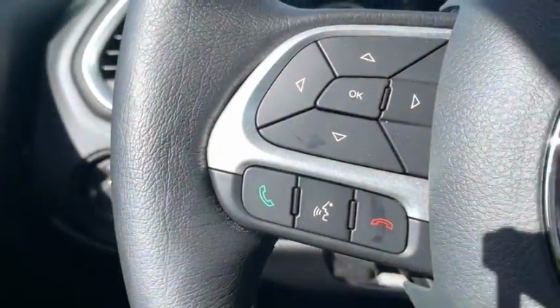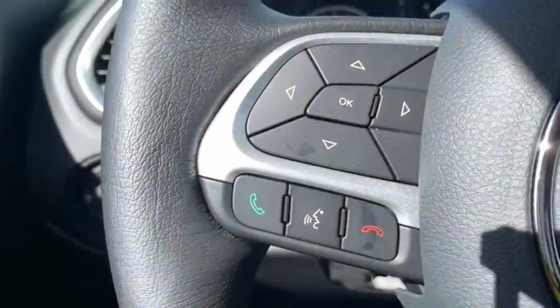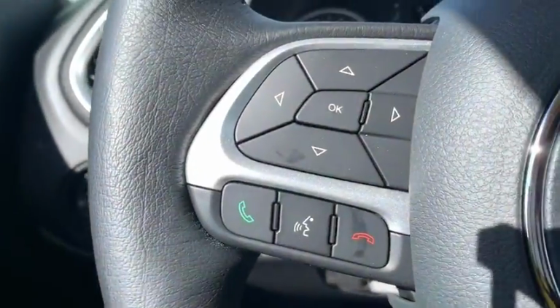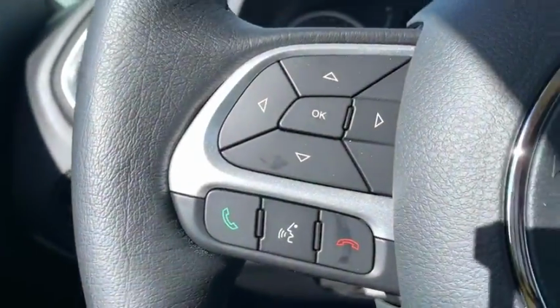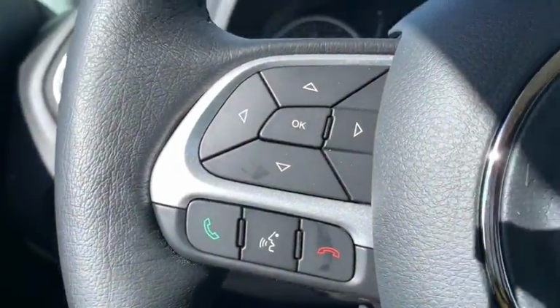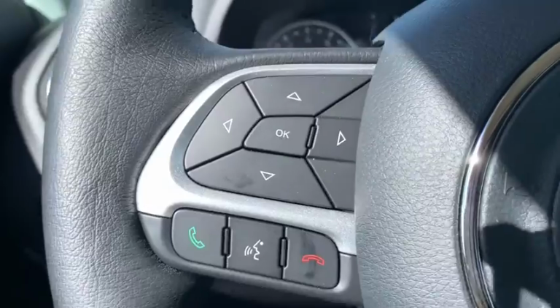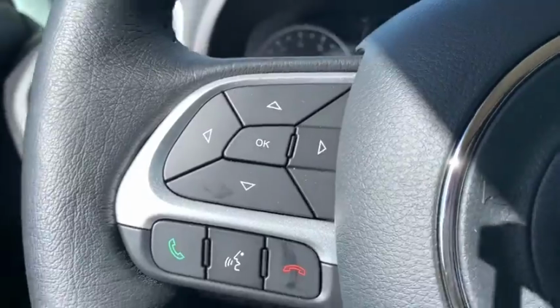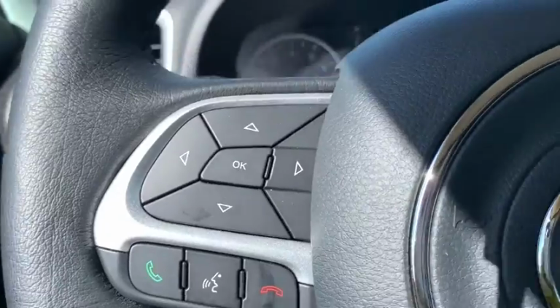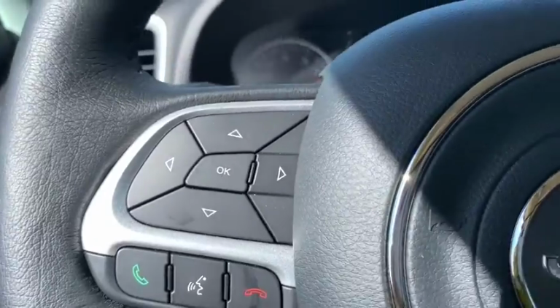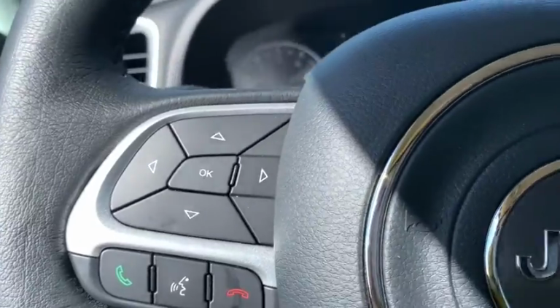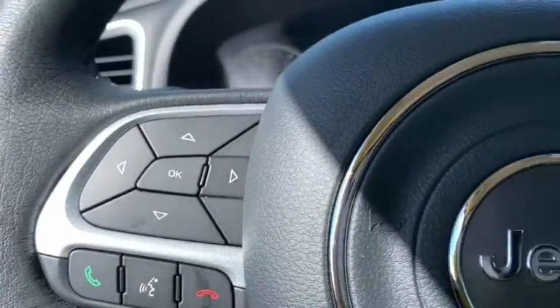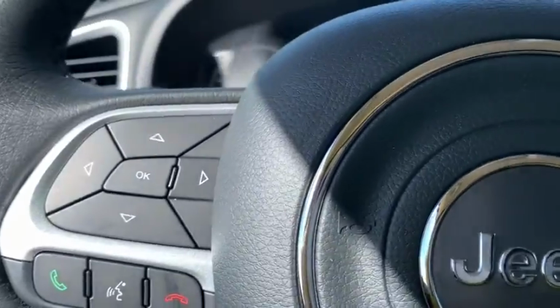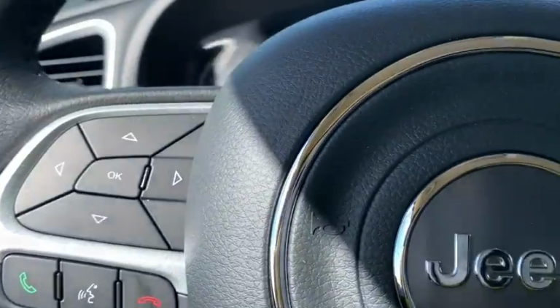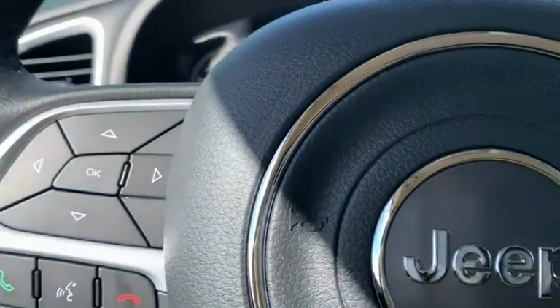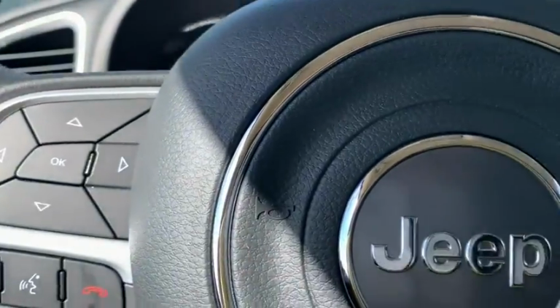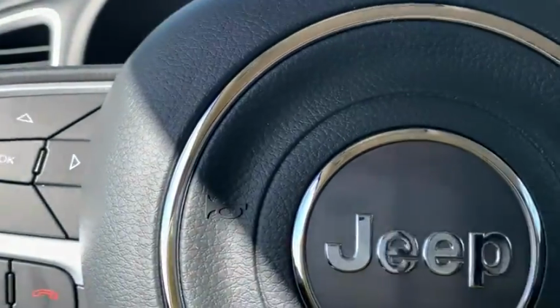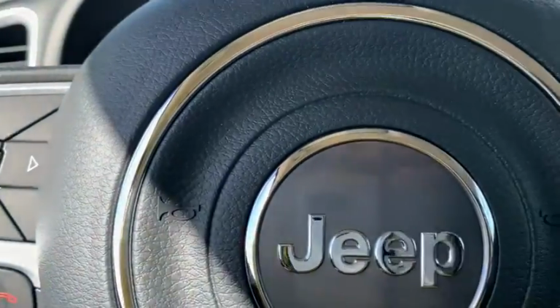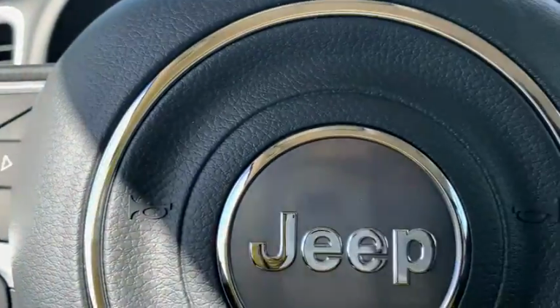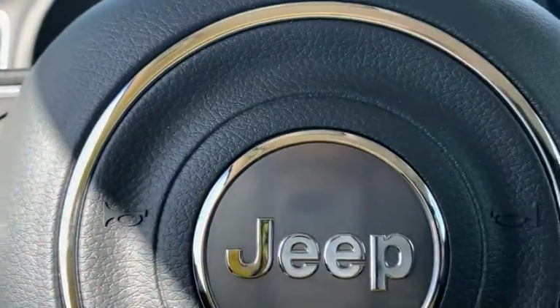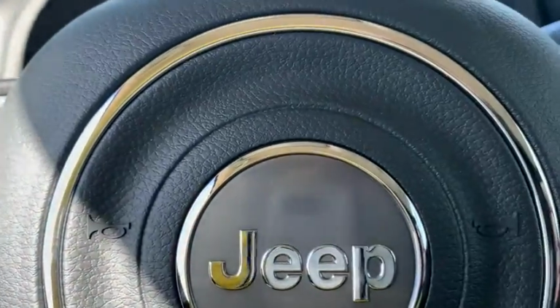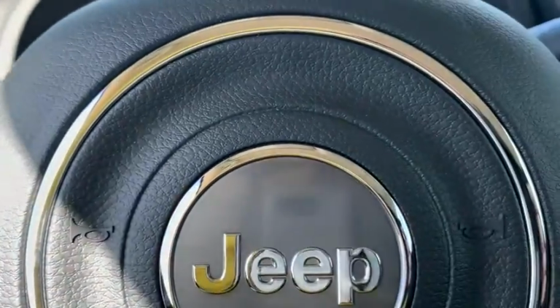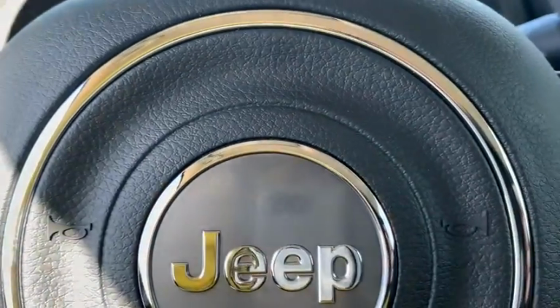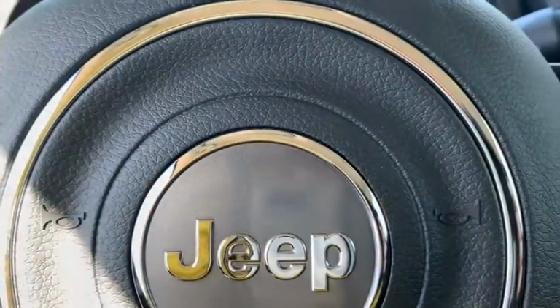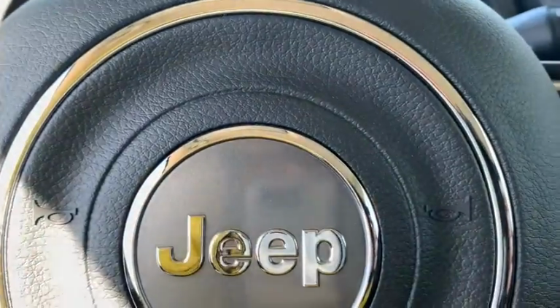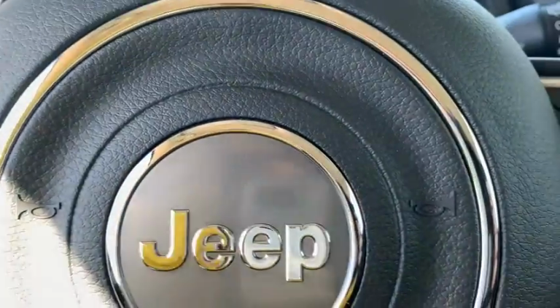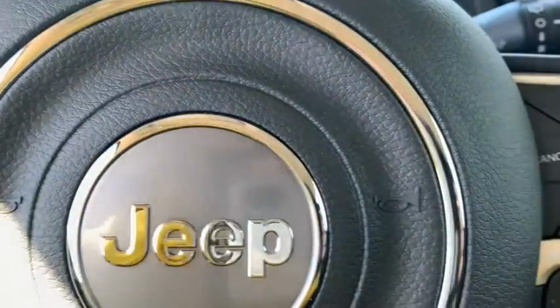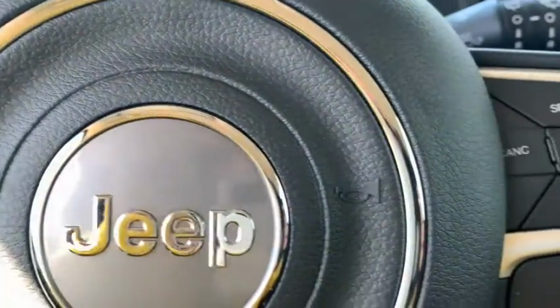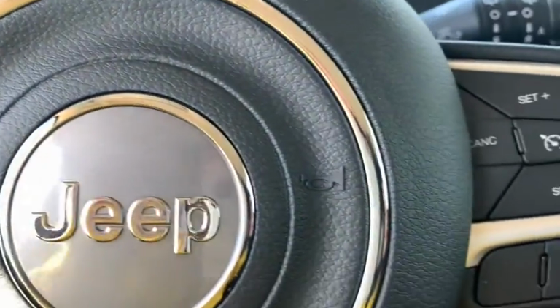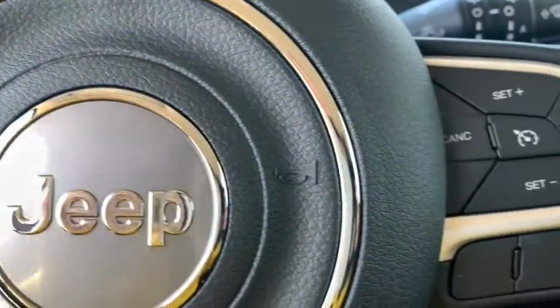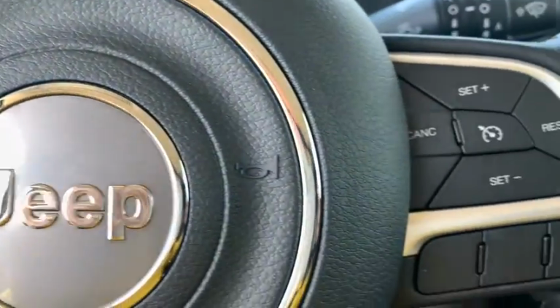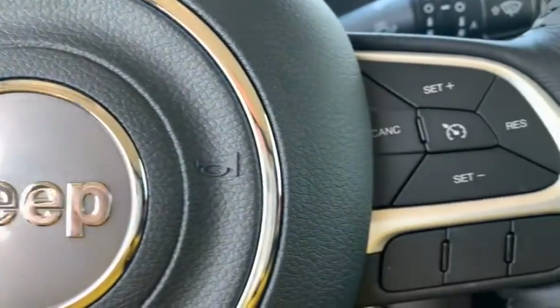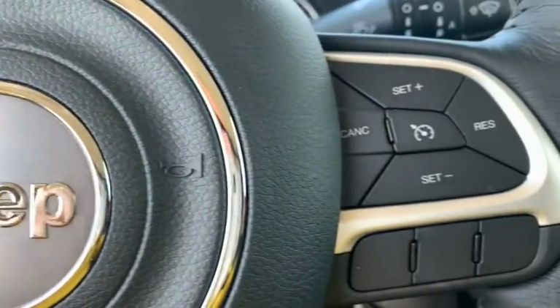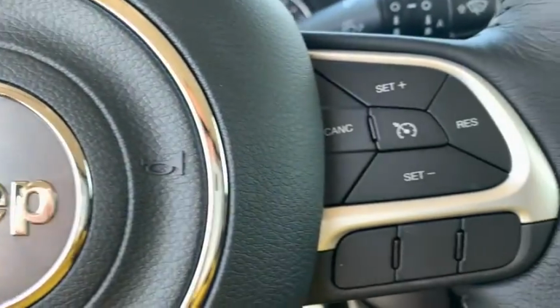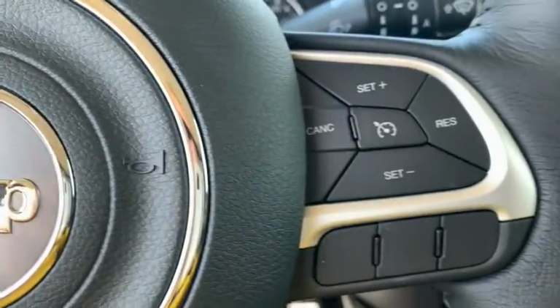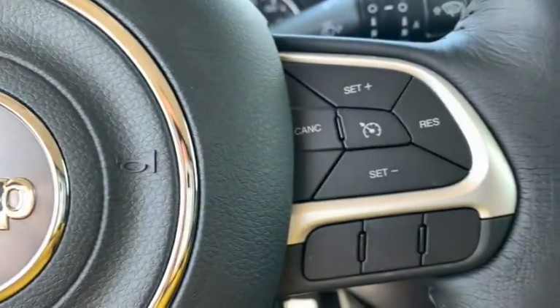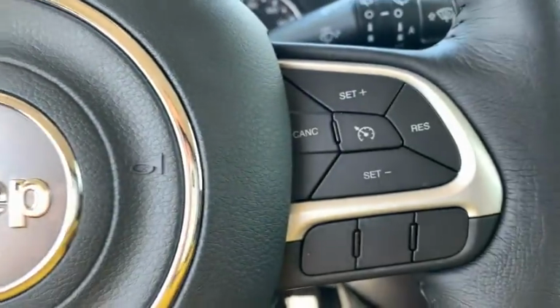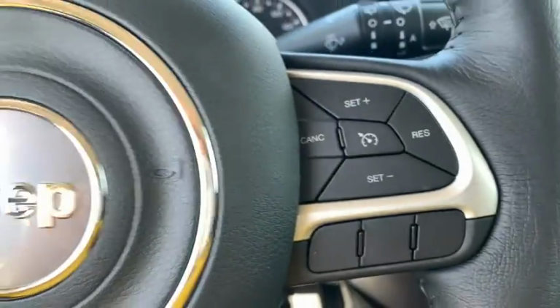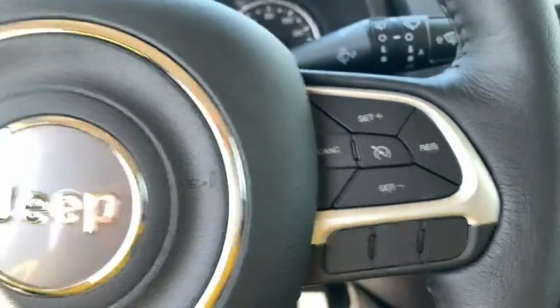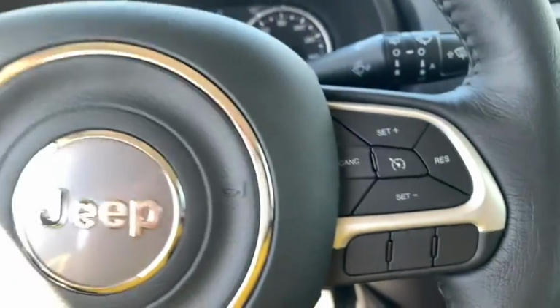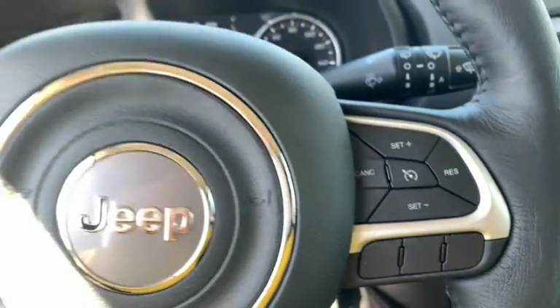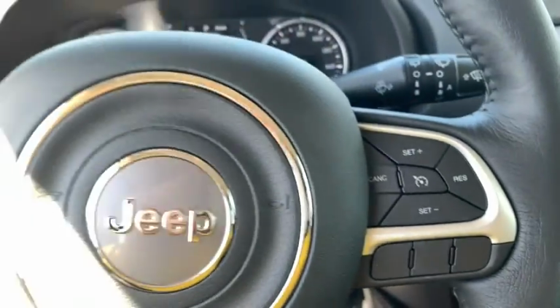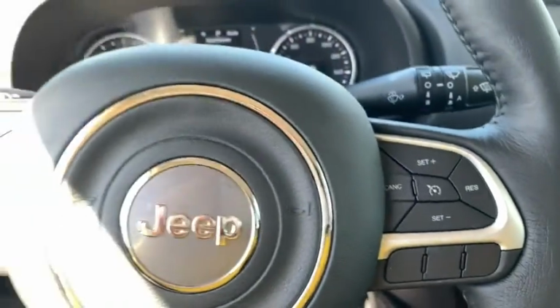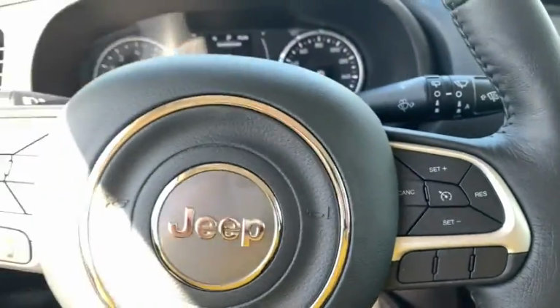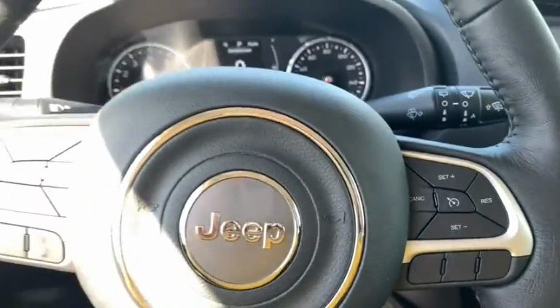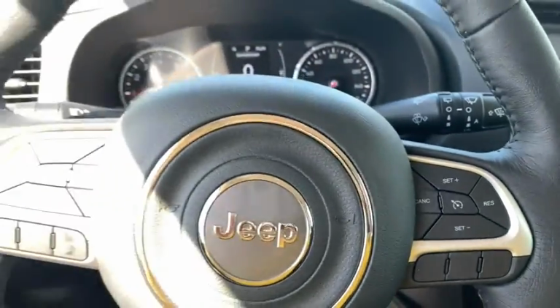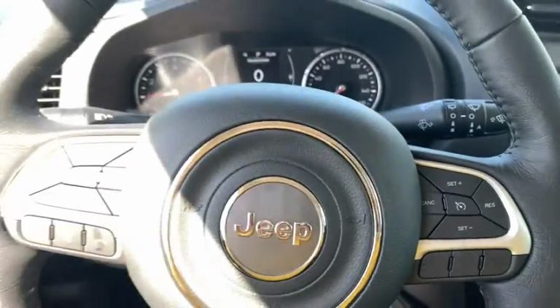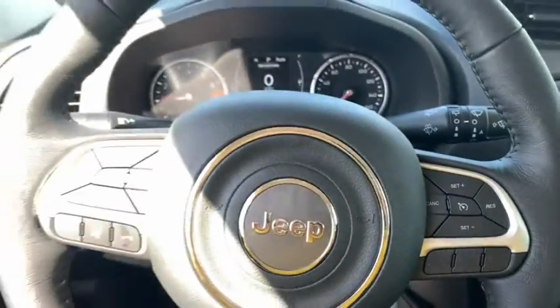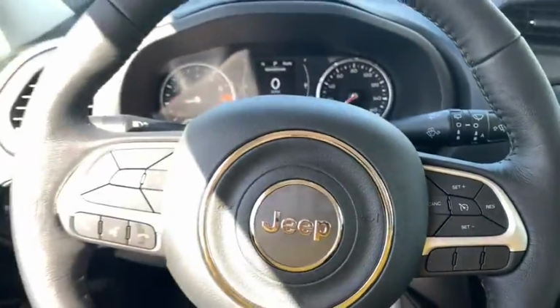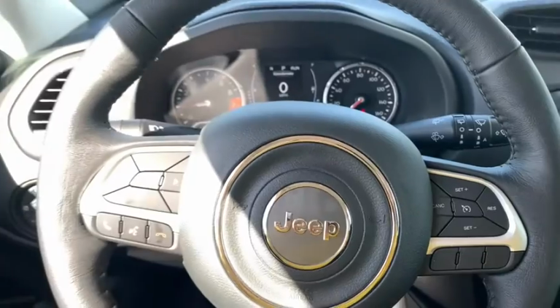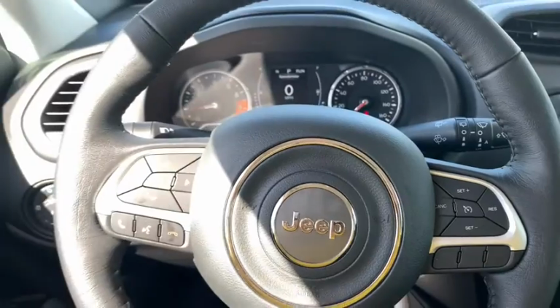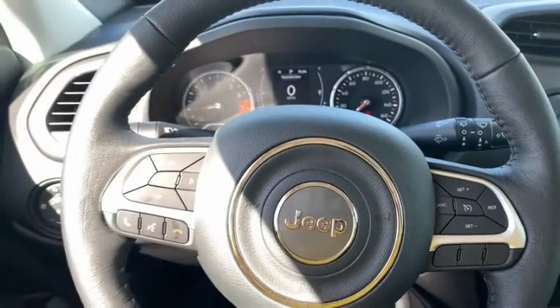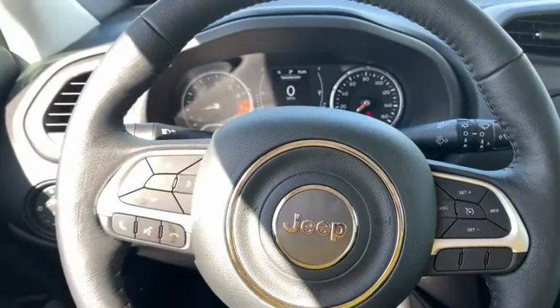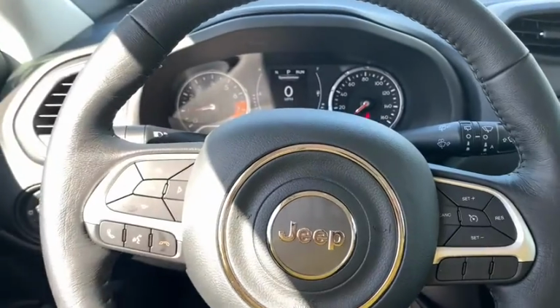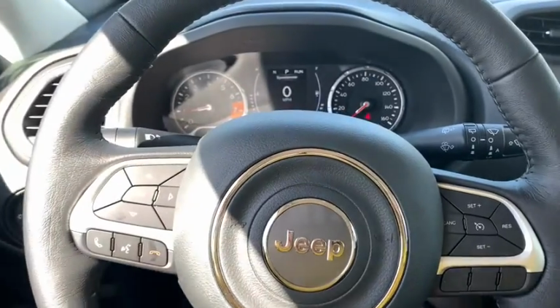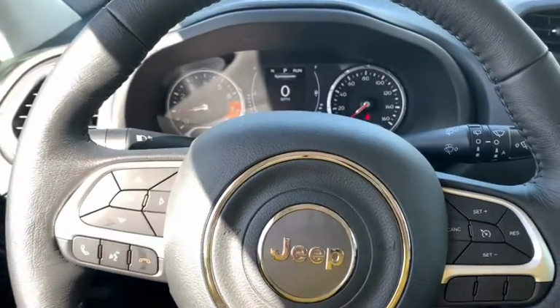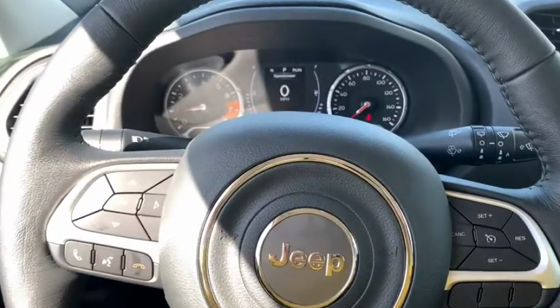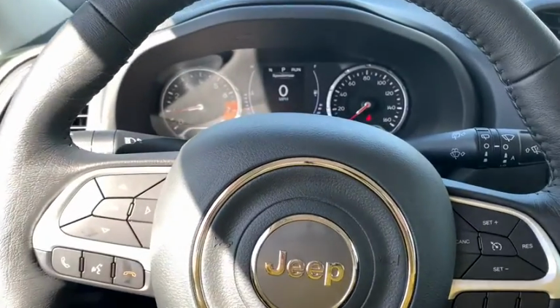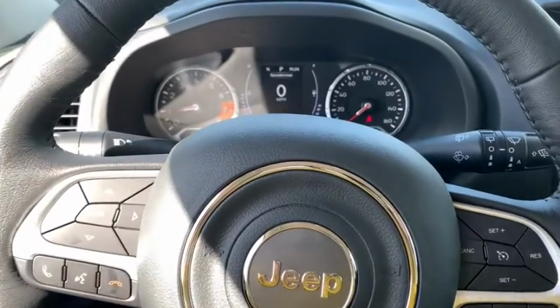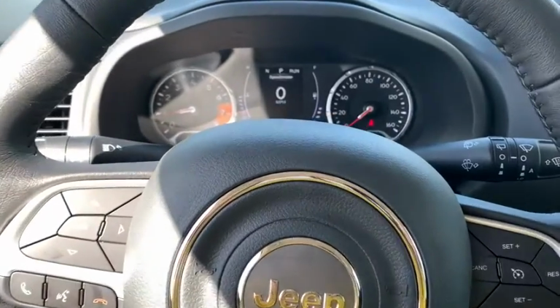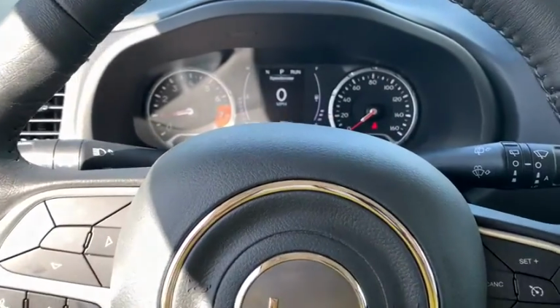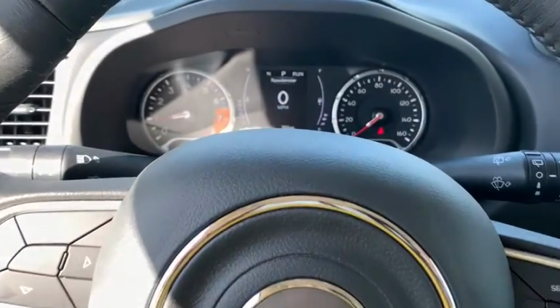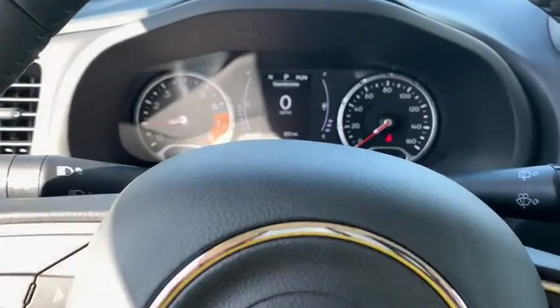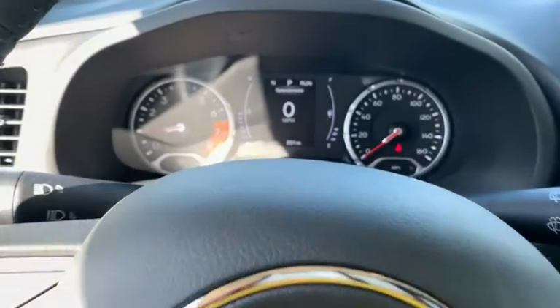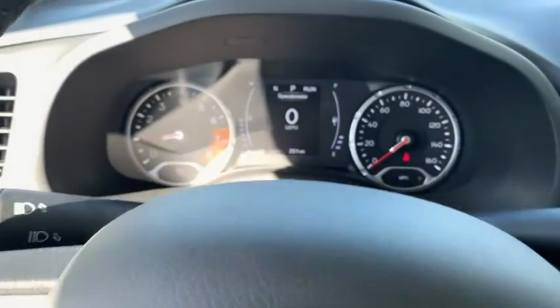It has a capable command center with the tools you need for discovering everything that's out there. Here are some of this vehicle's great options.